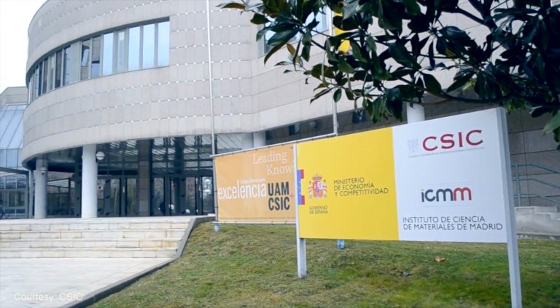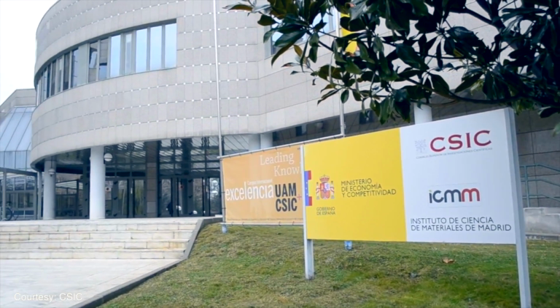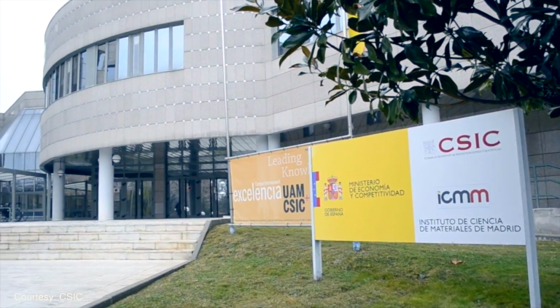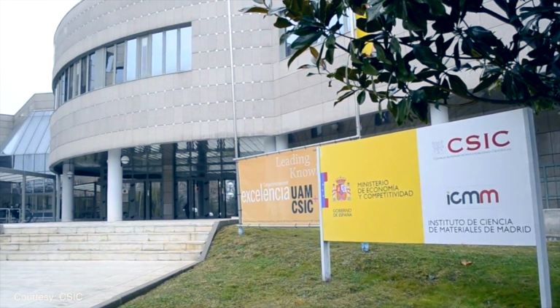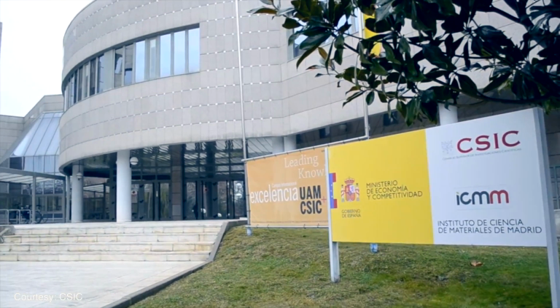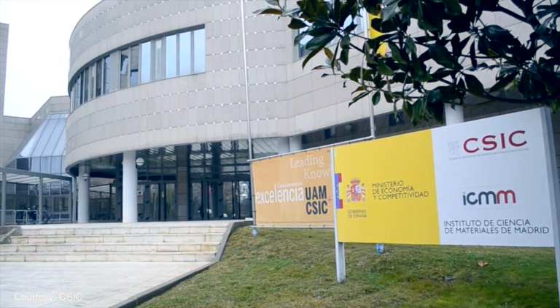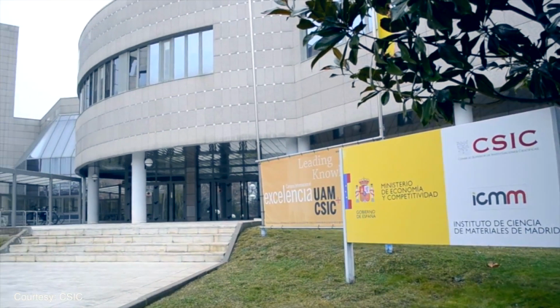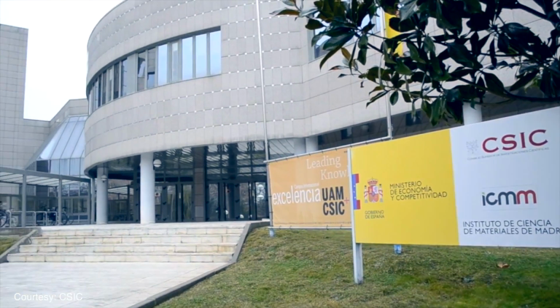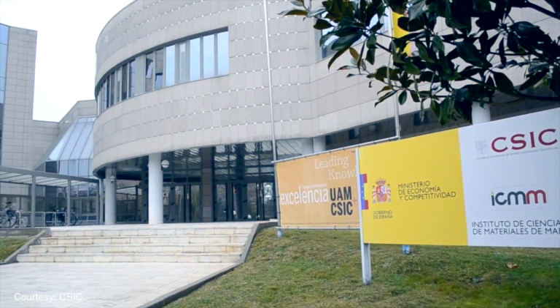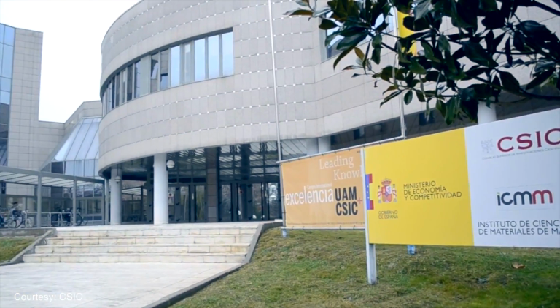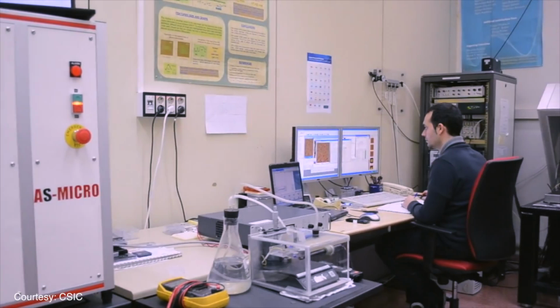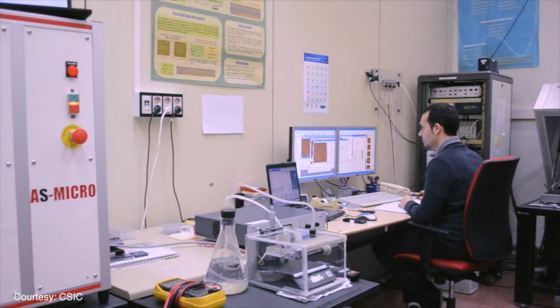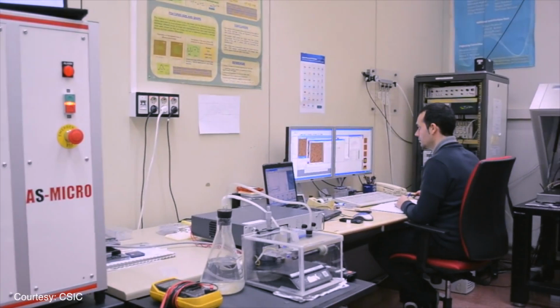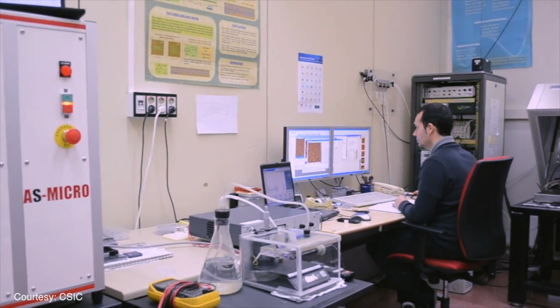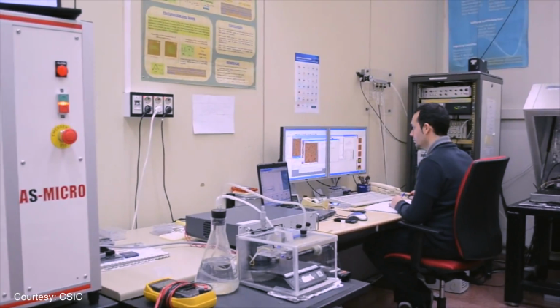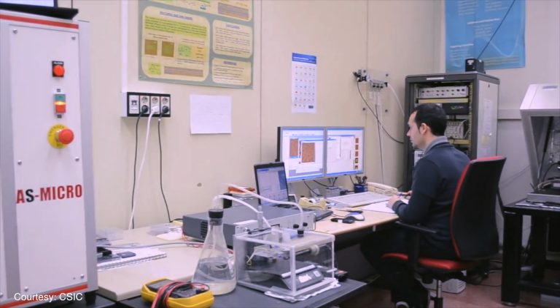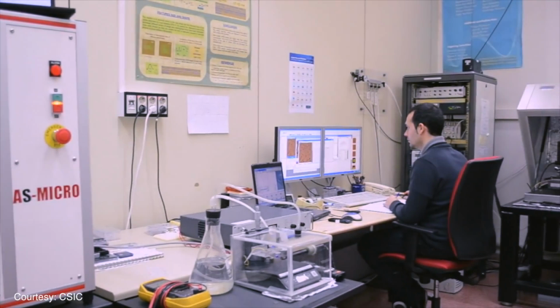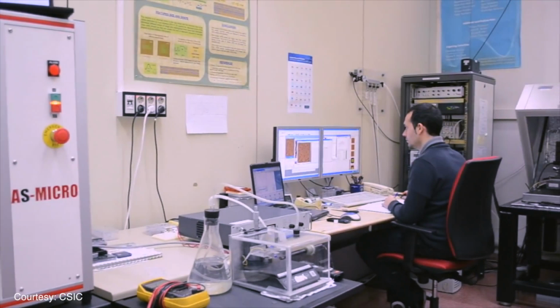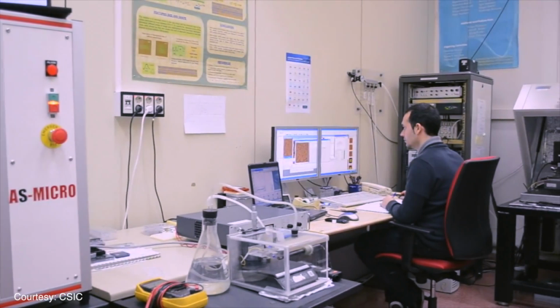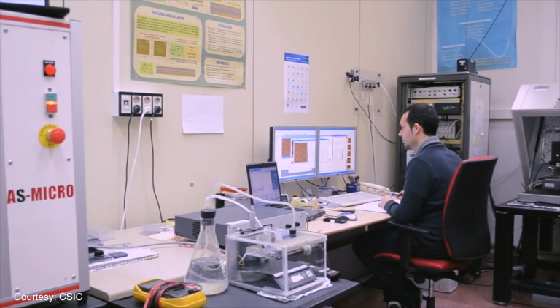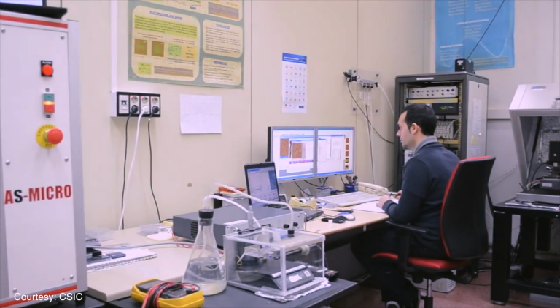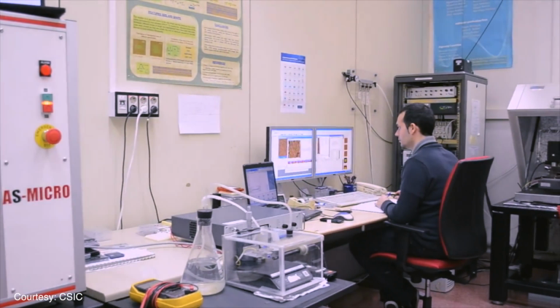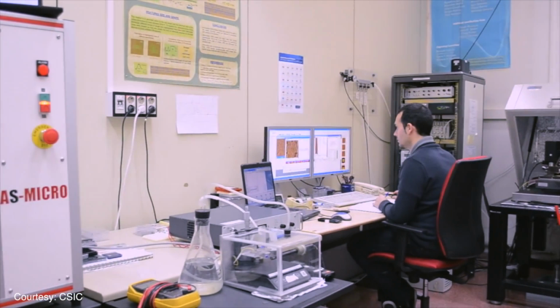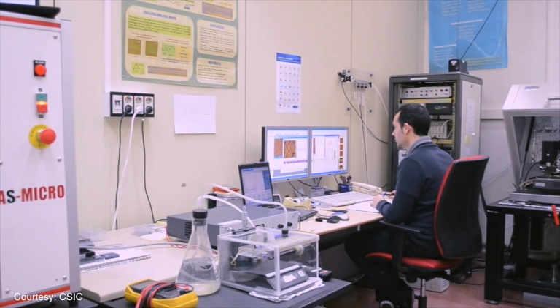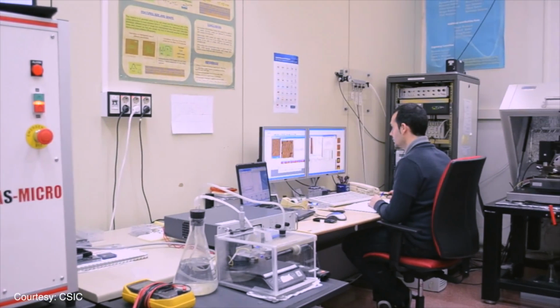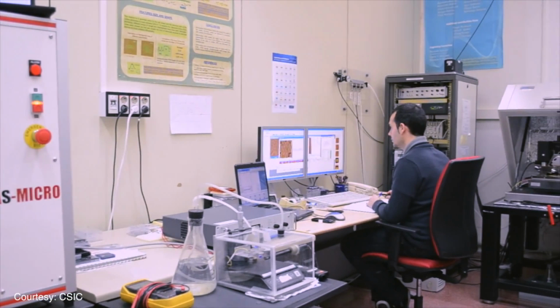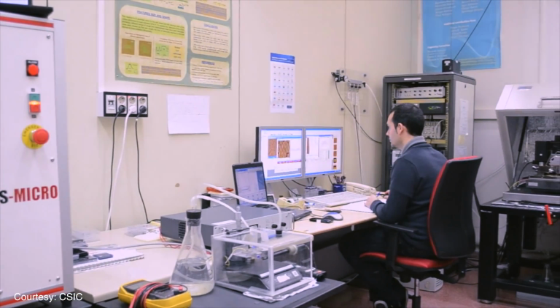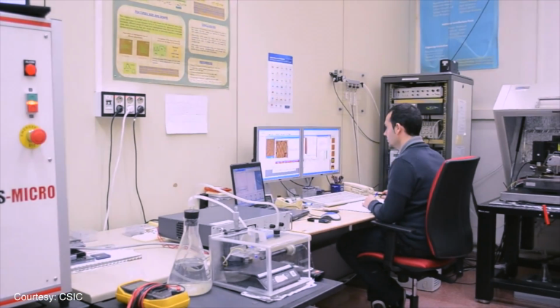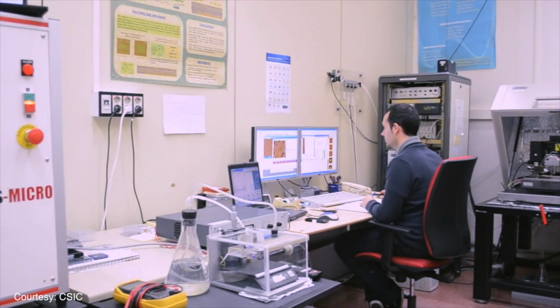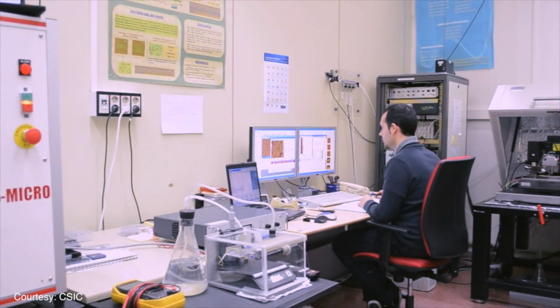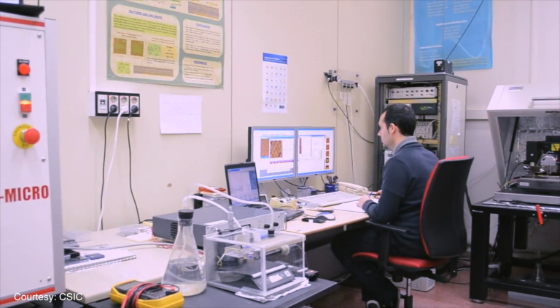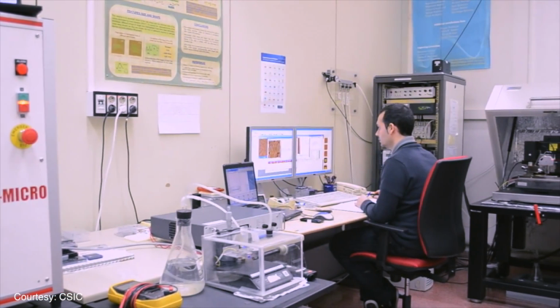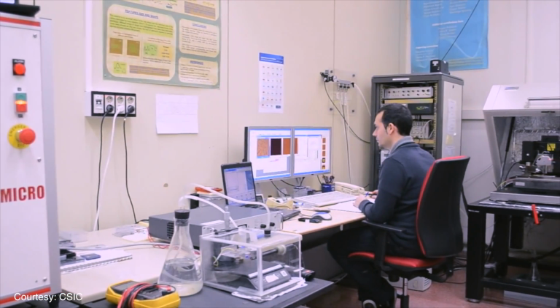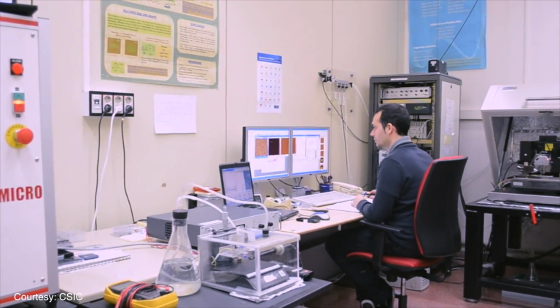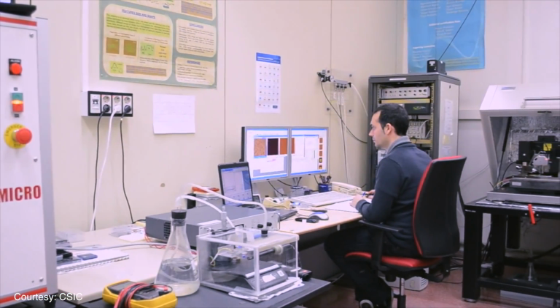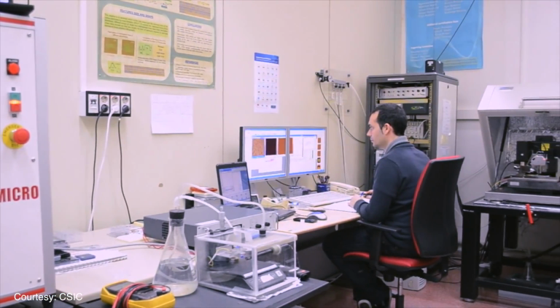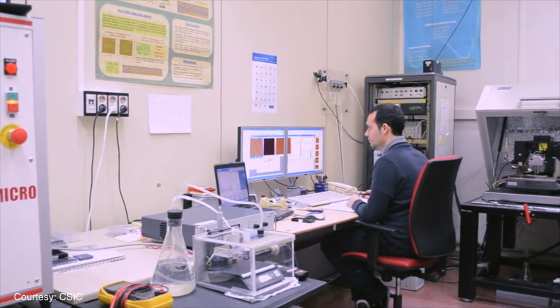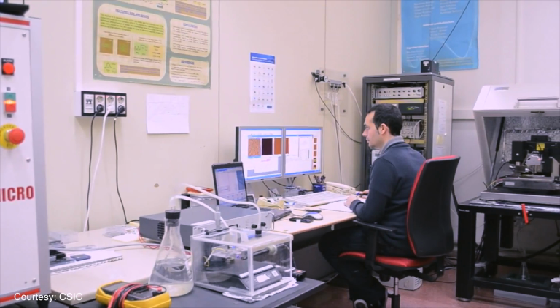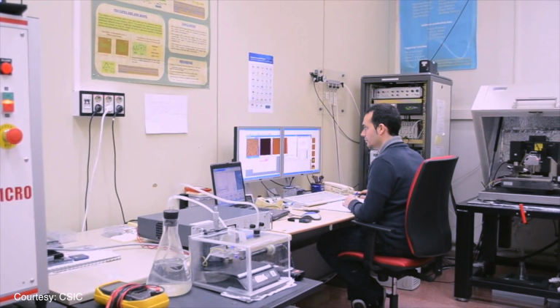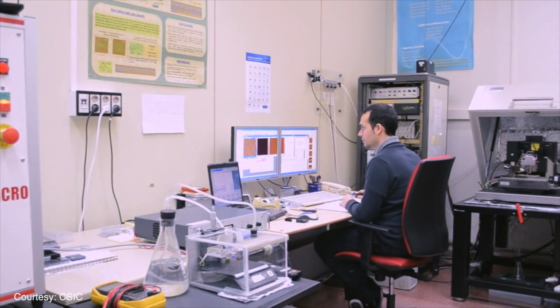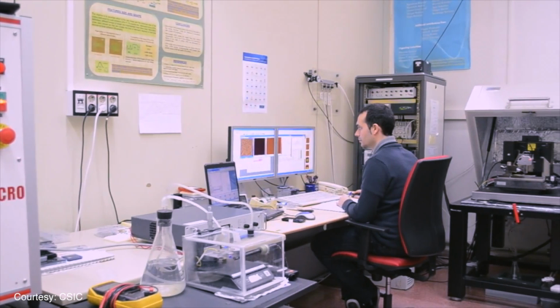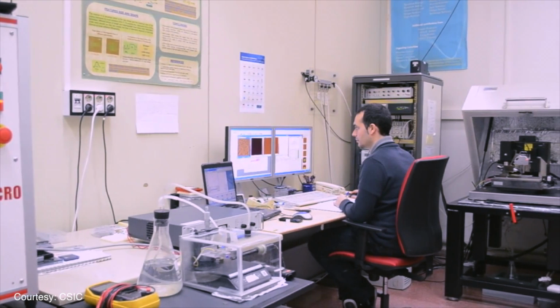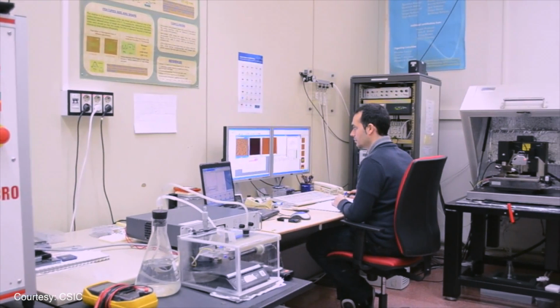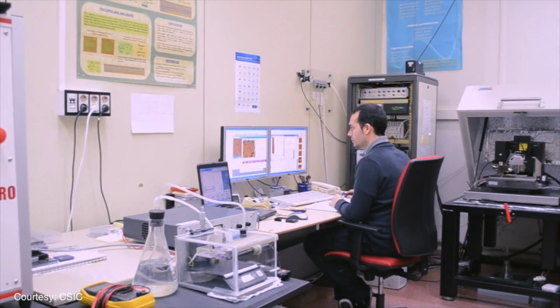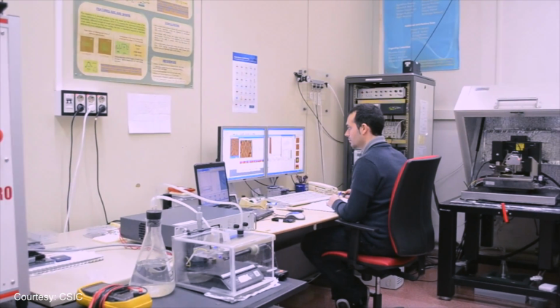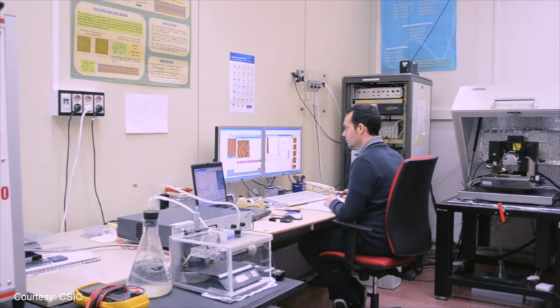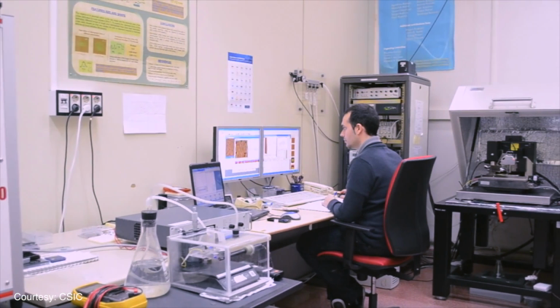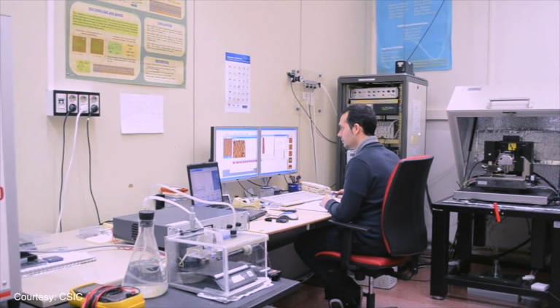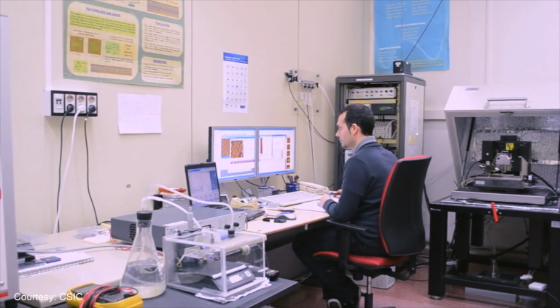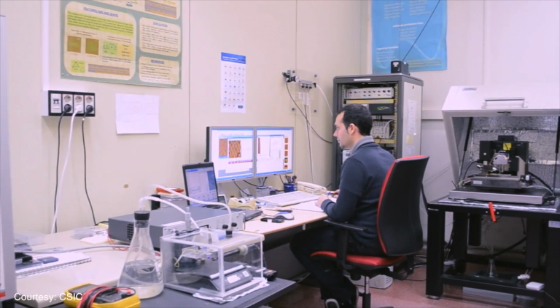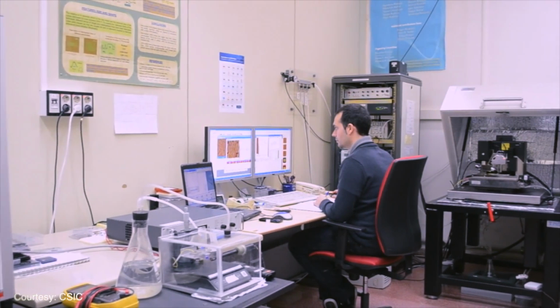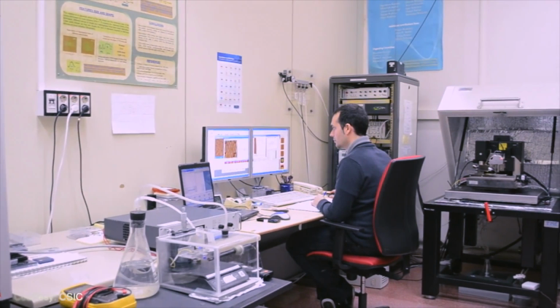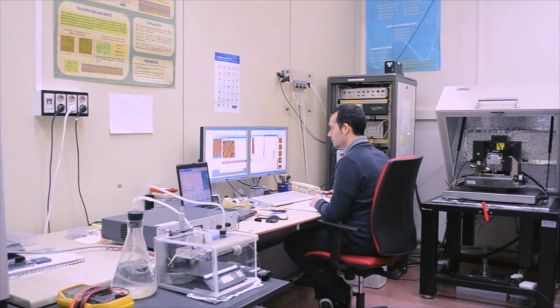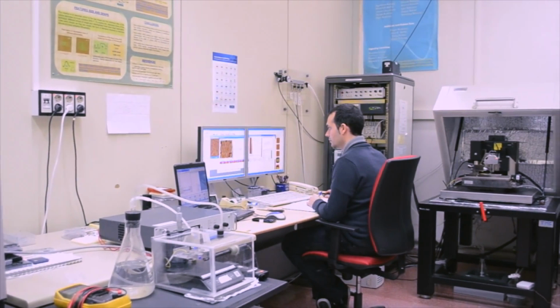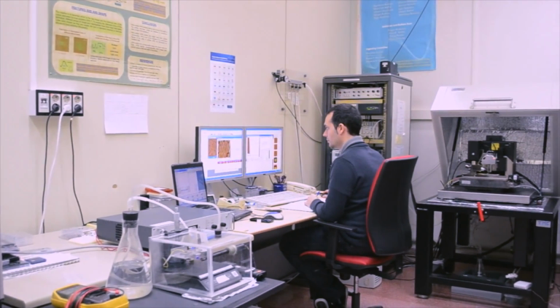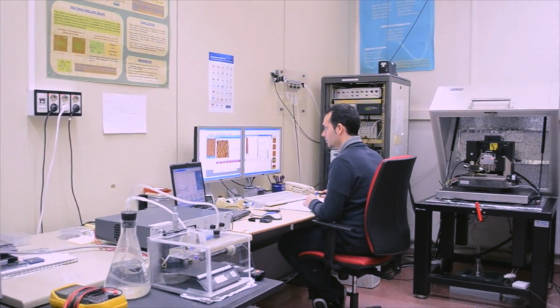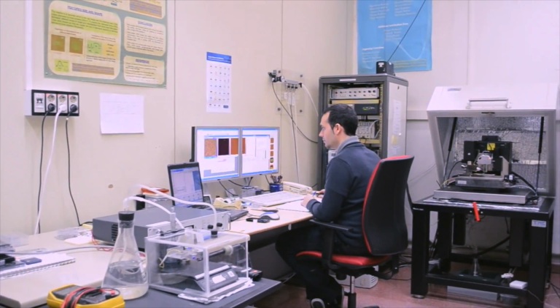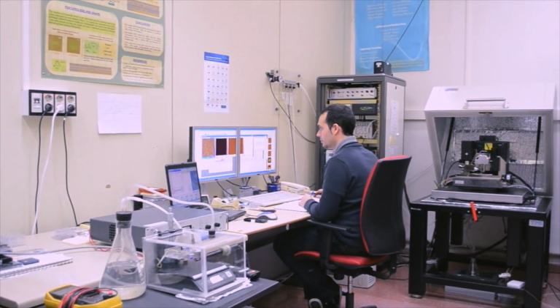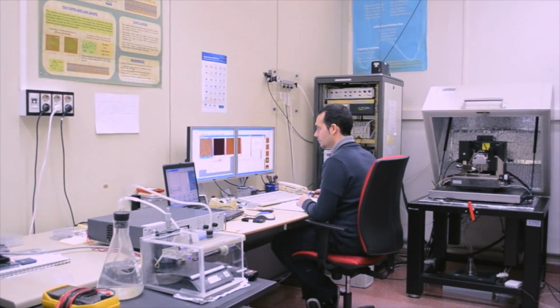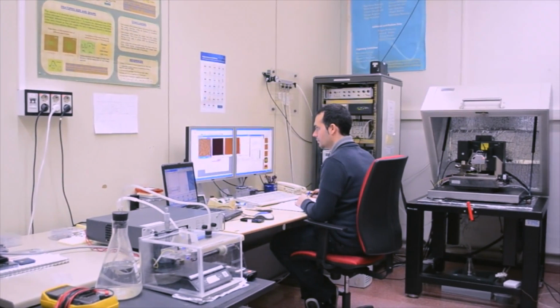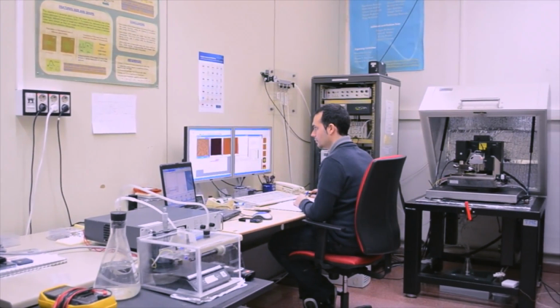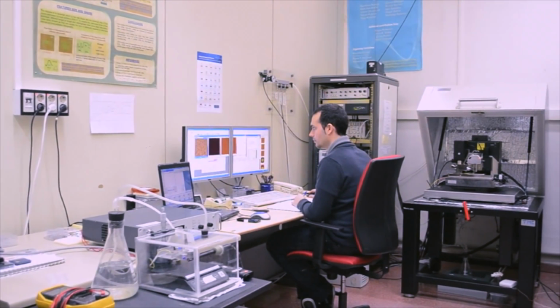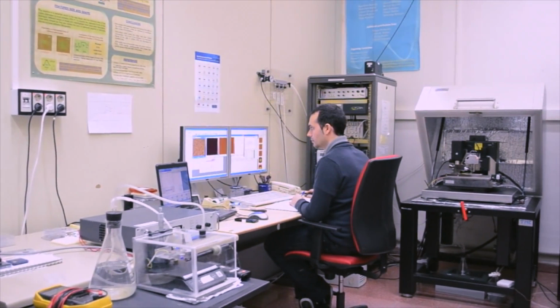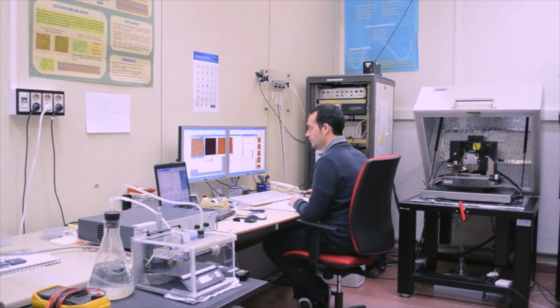CSIC, our partner from Spain, is studying a resistless variation of SPL and direct self-assembly of block co-polymers.